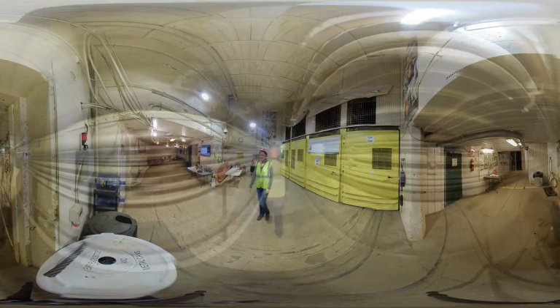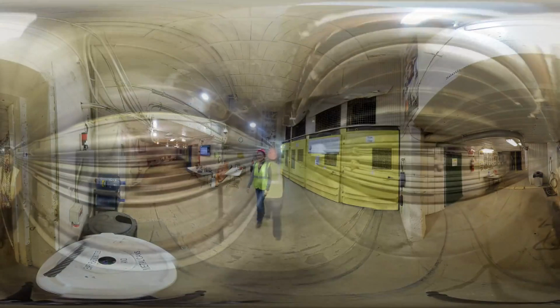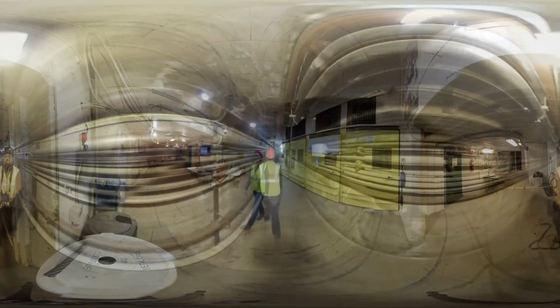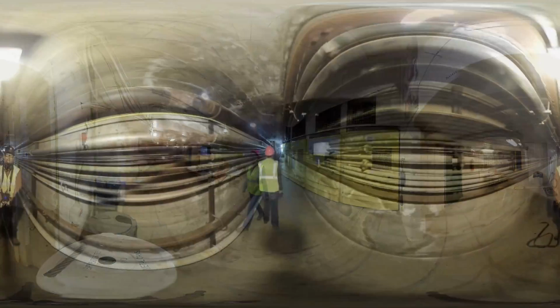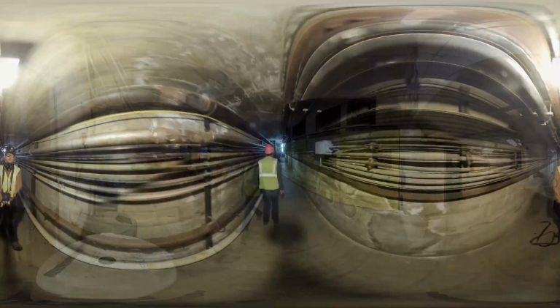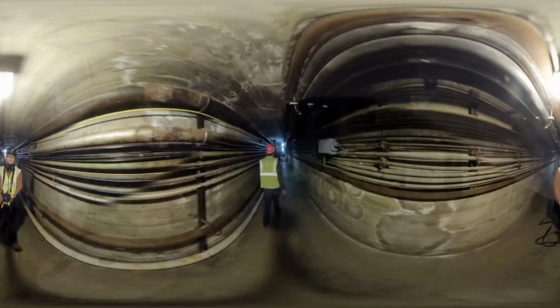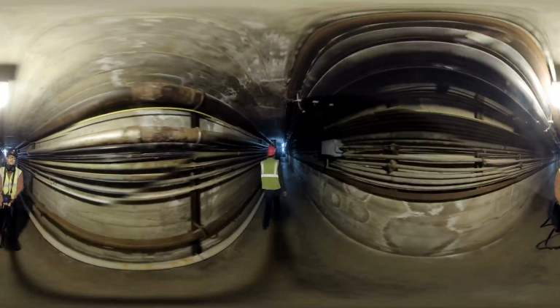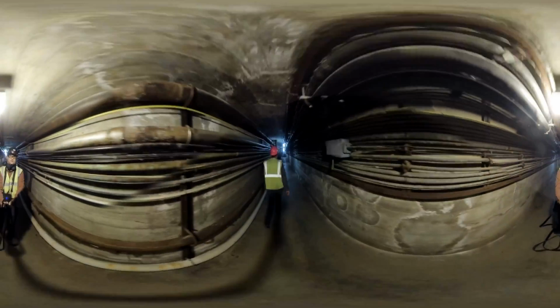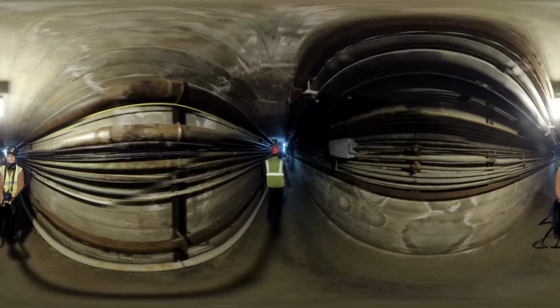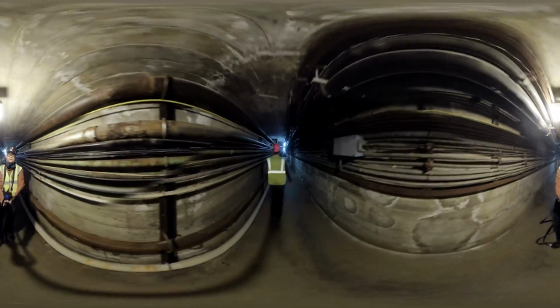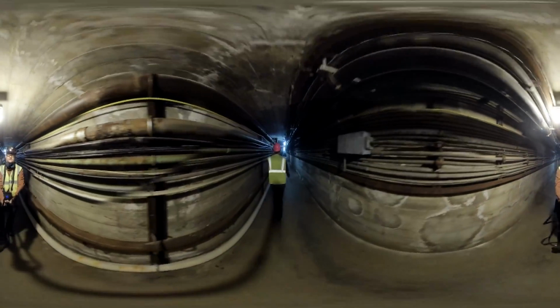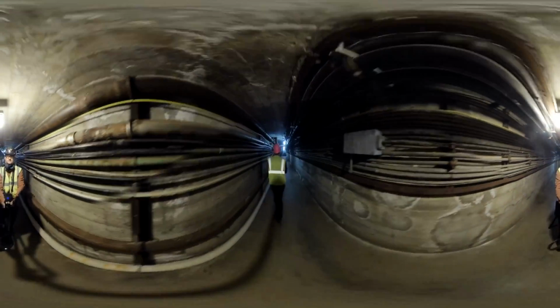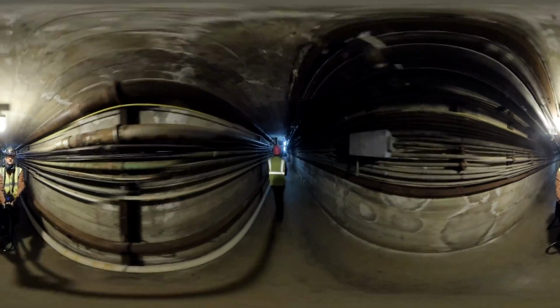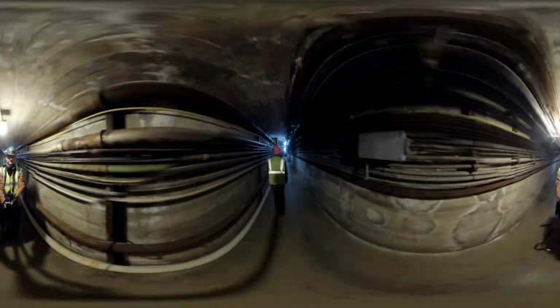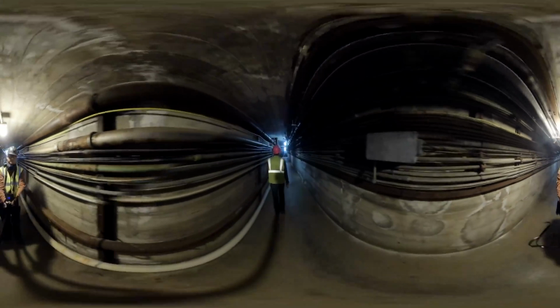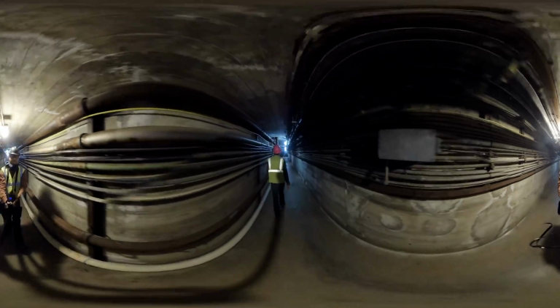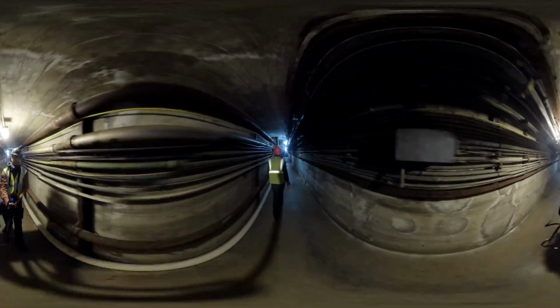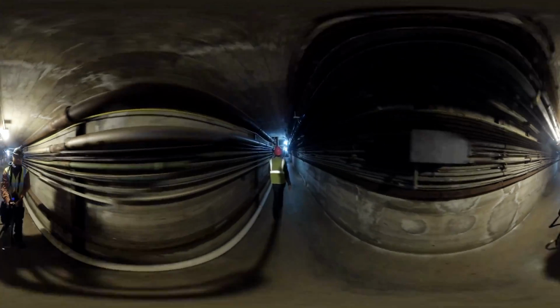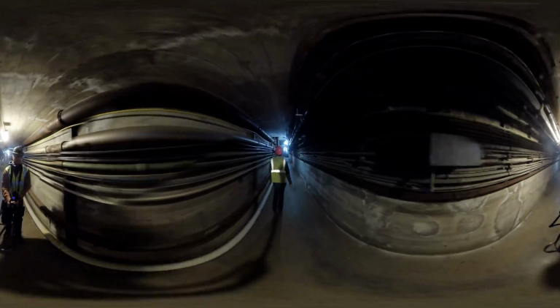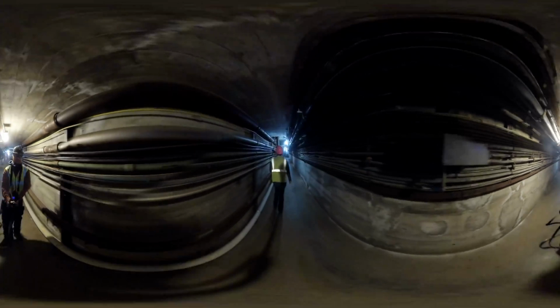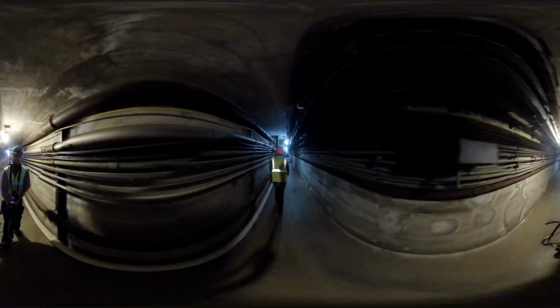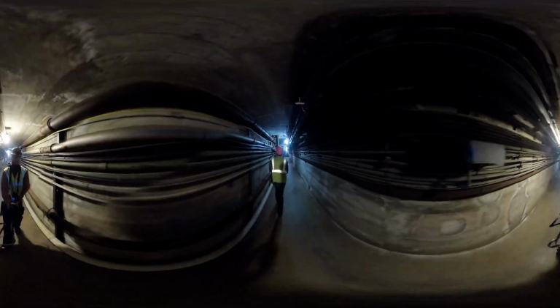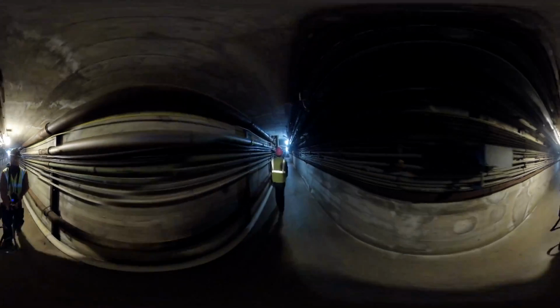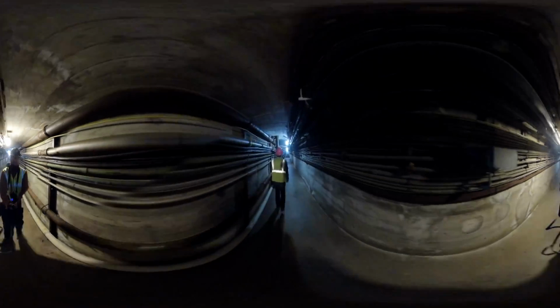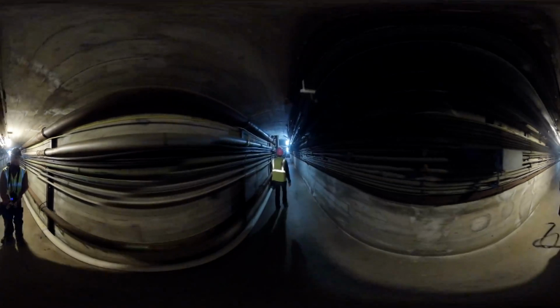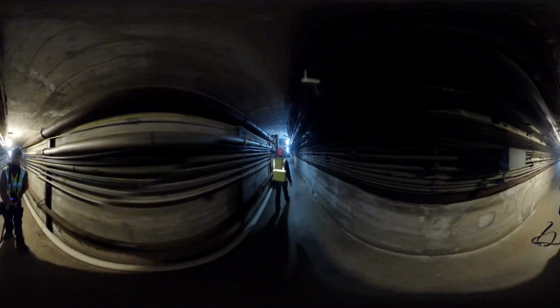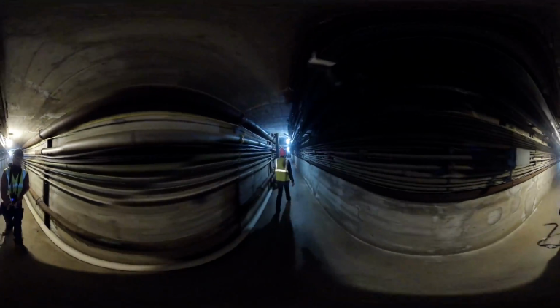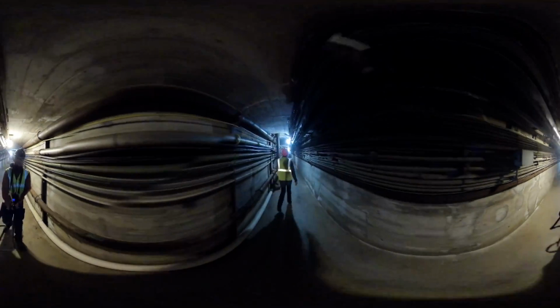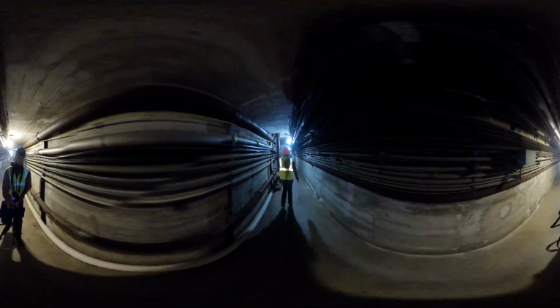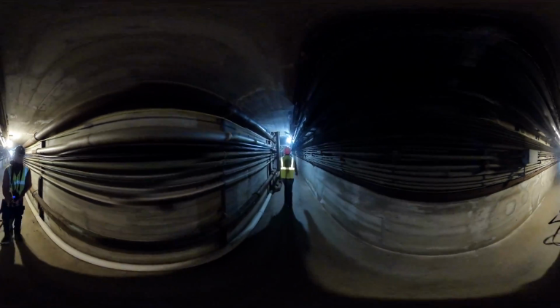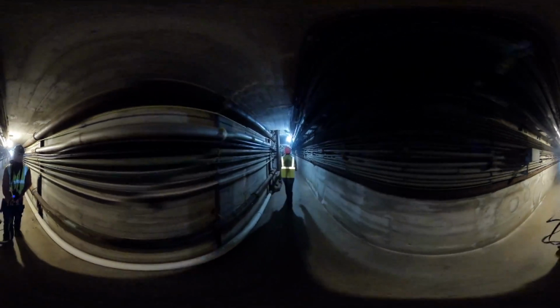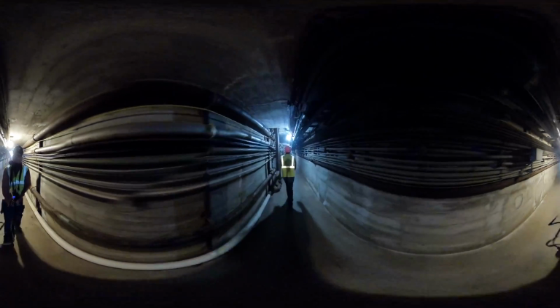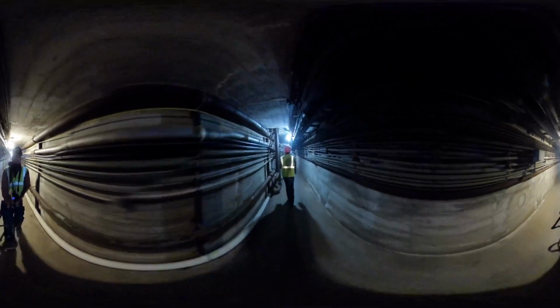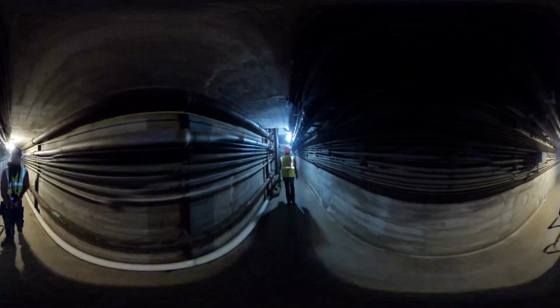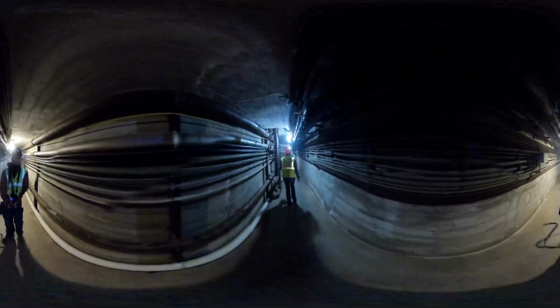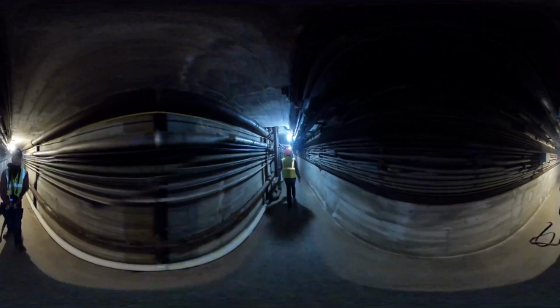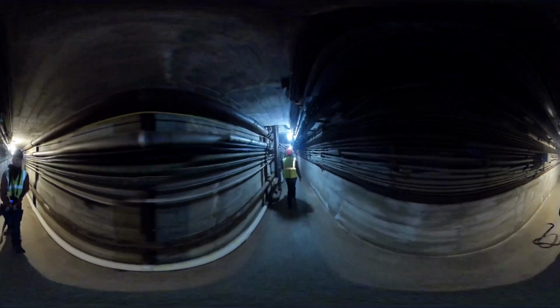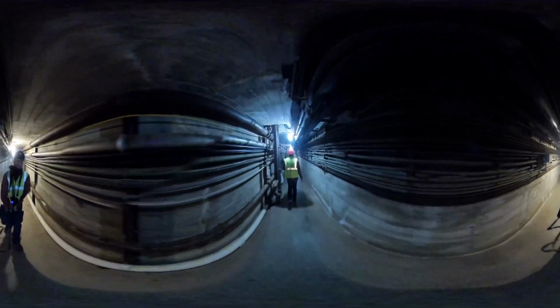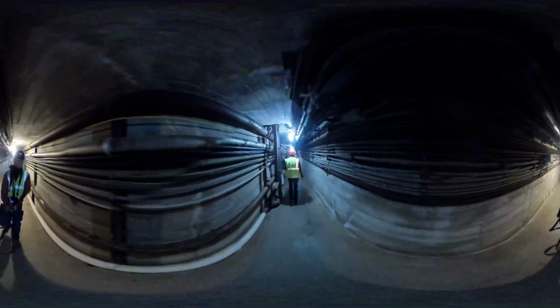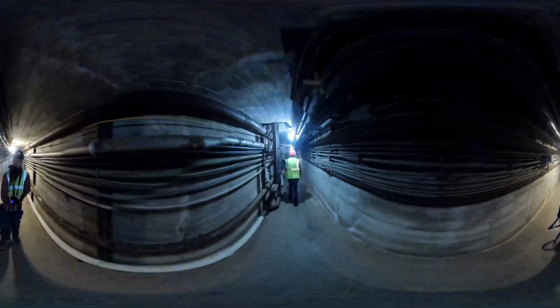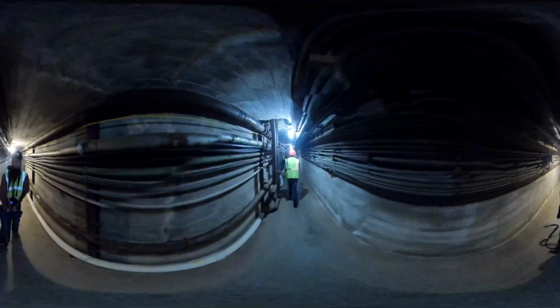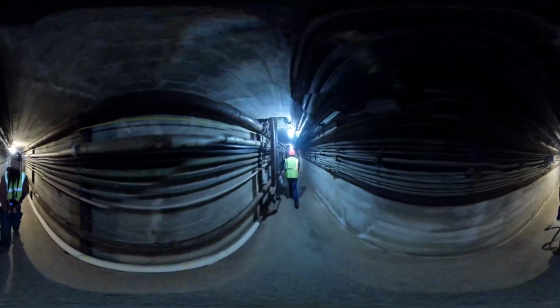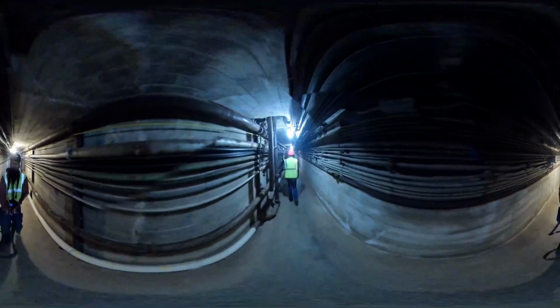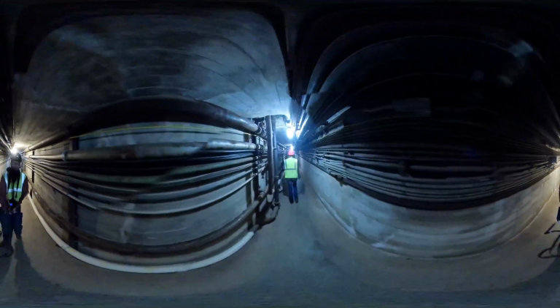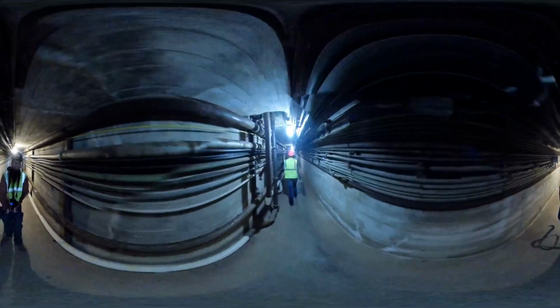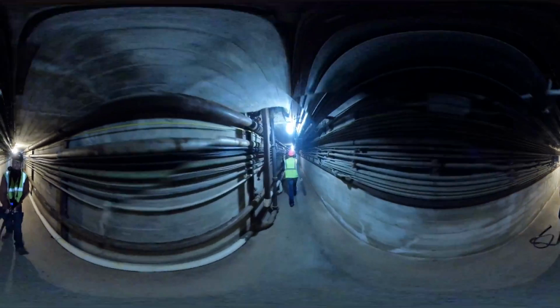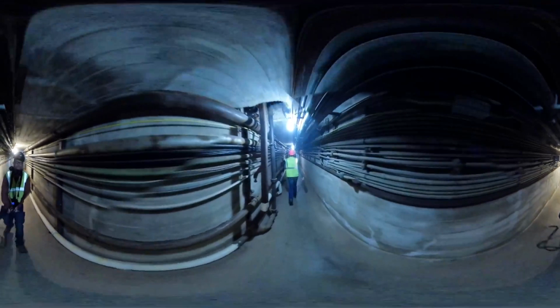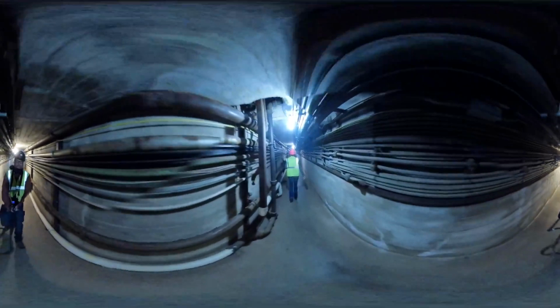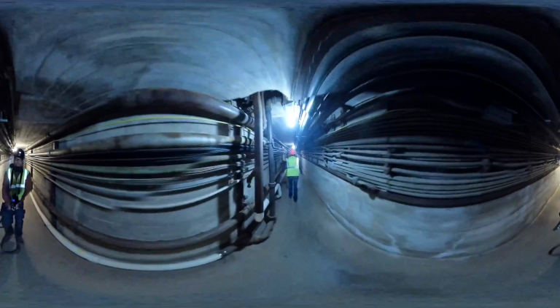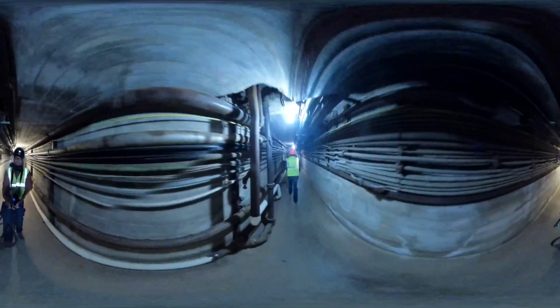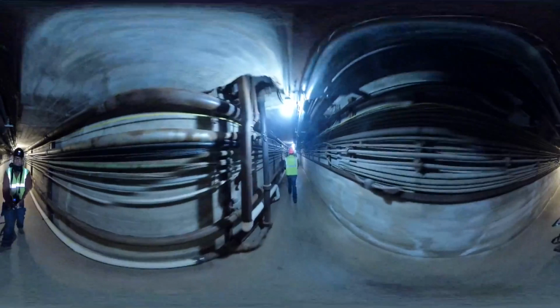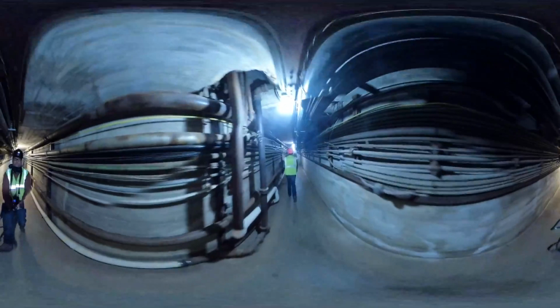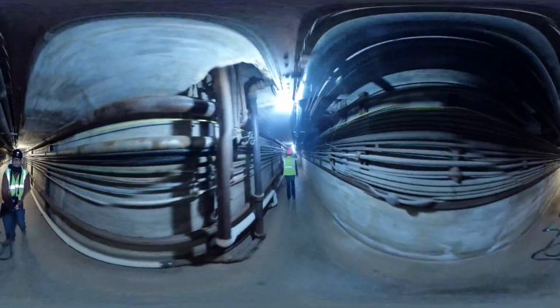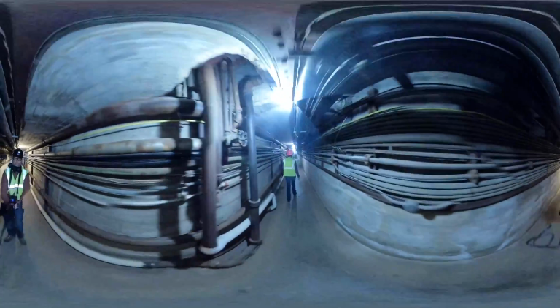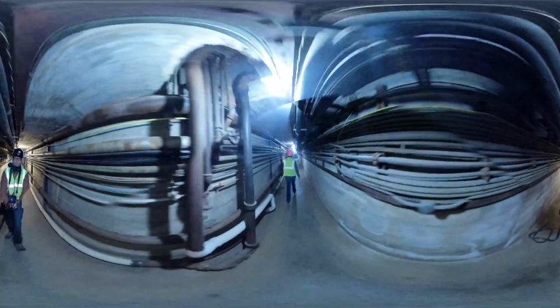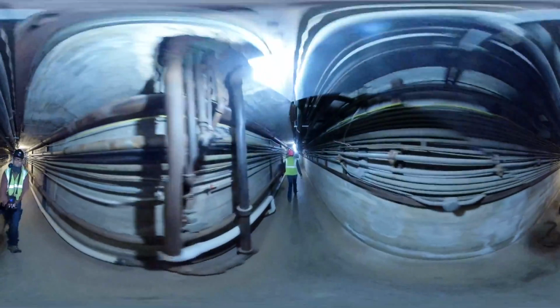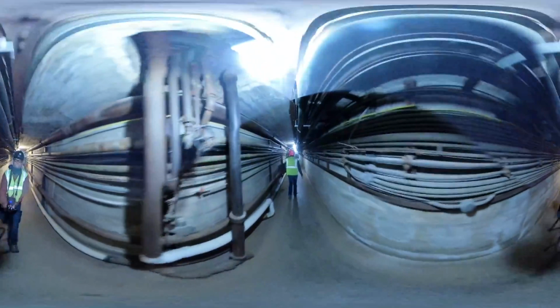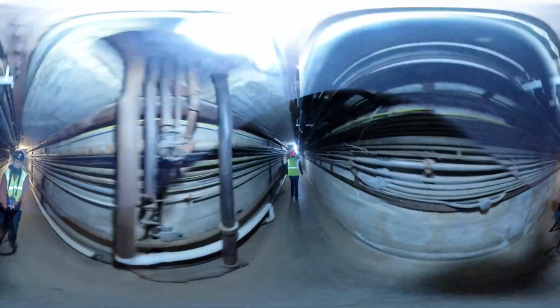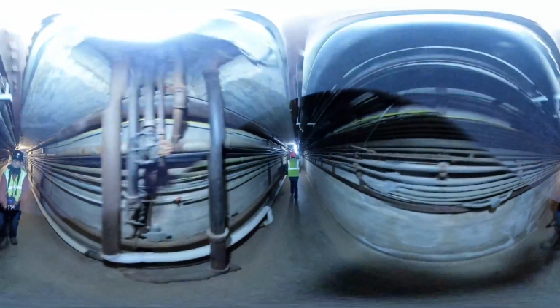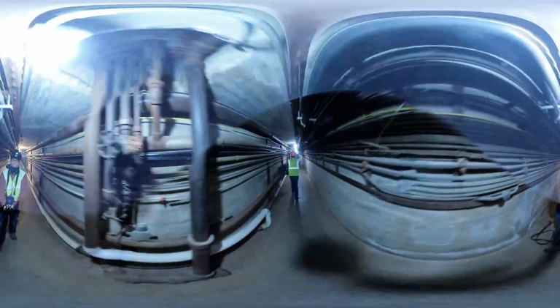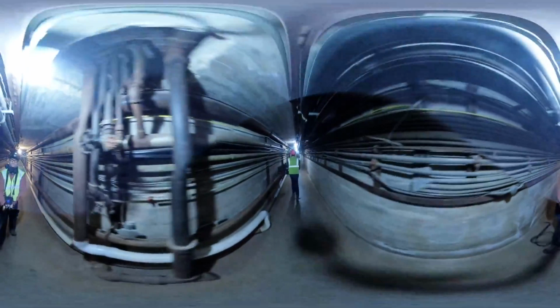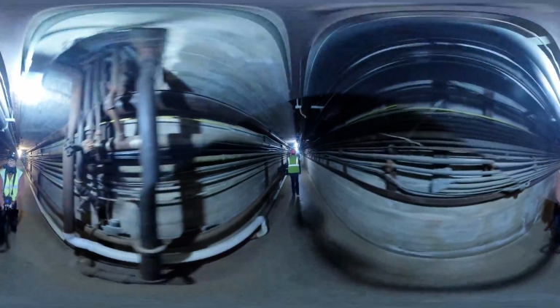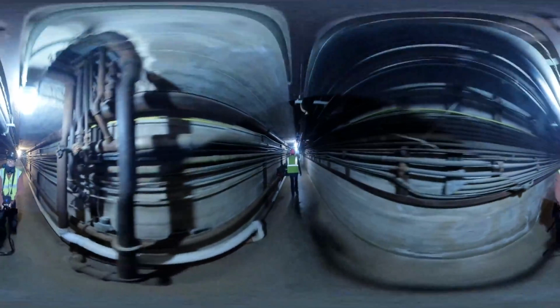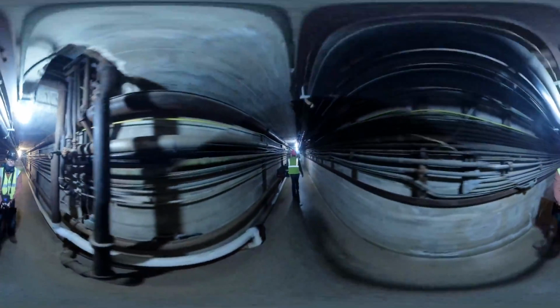Right now we're underground walking through a utility tunnel that connects the head frame — where we saw those four yellow doors — to the hoist room.